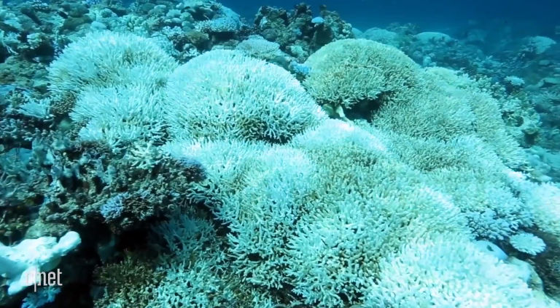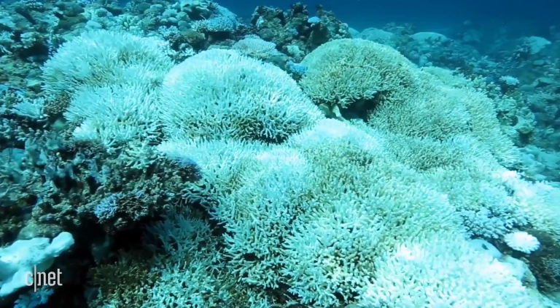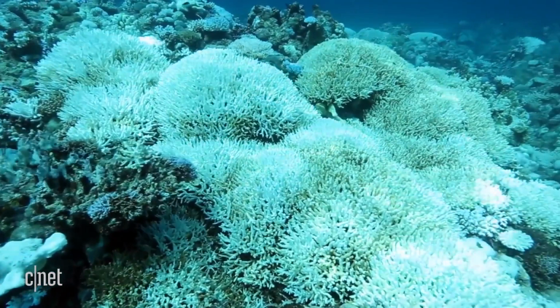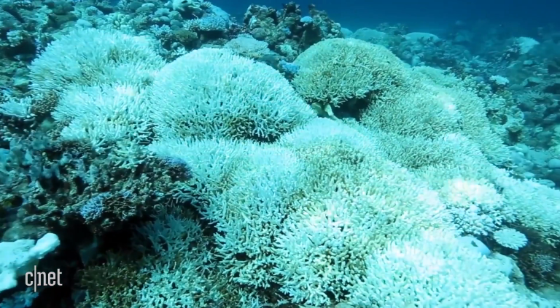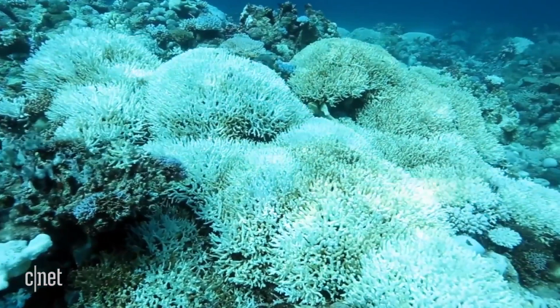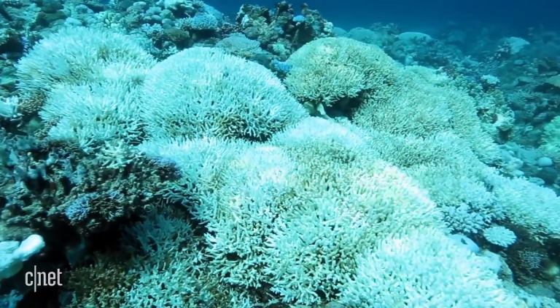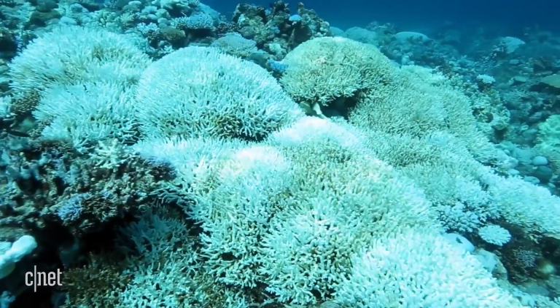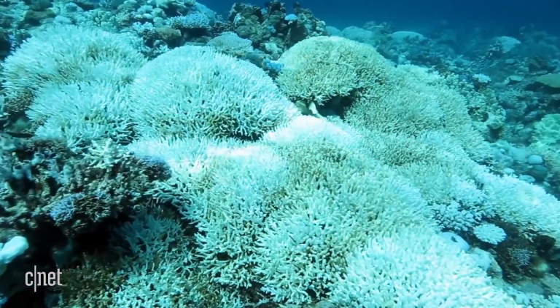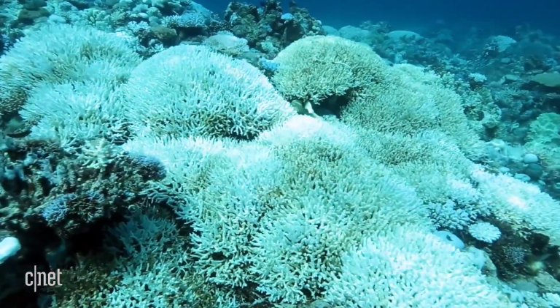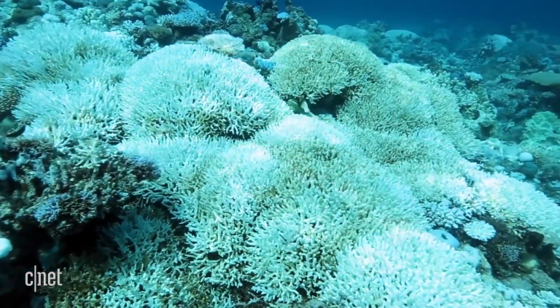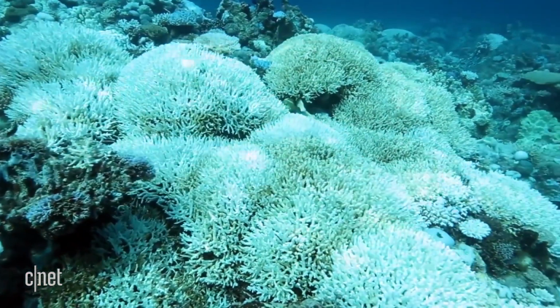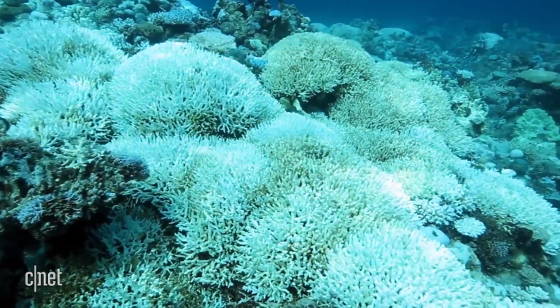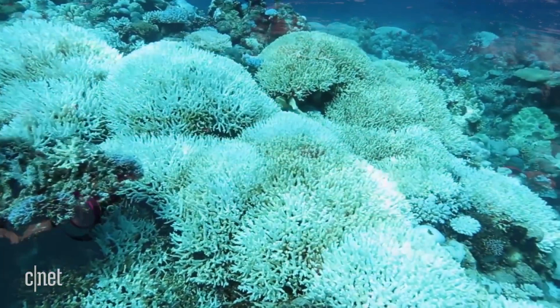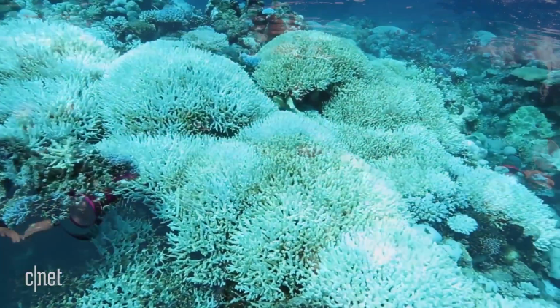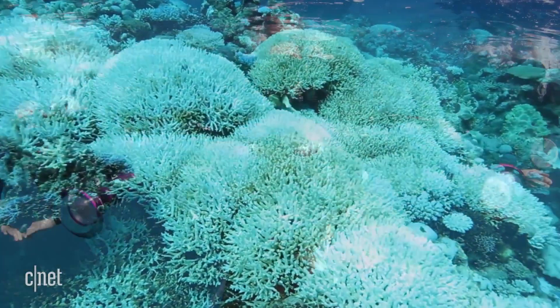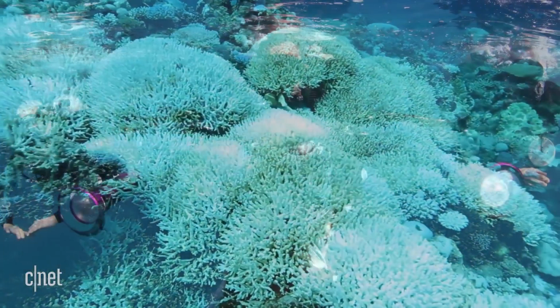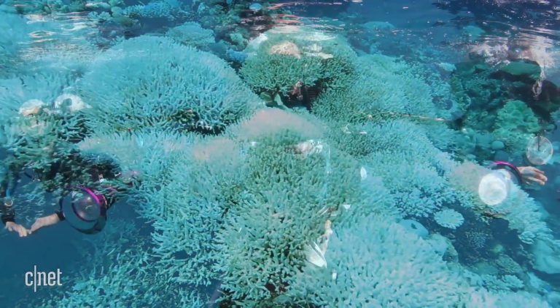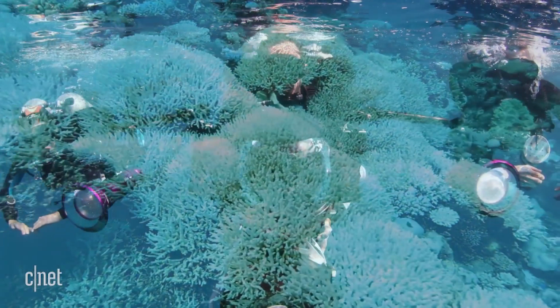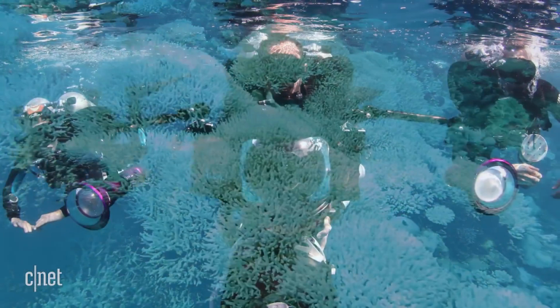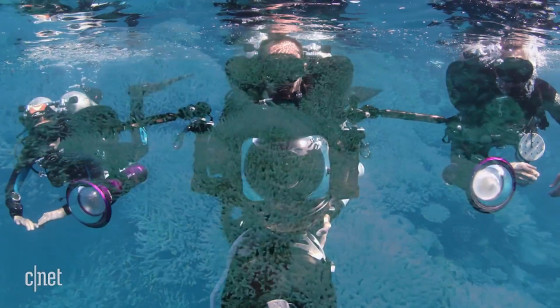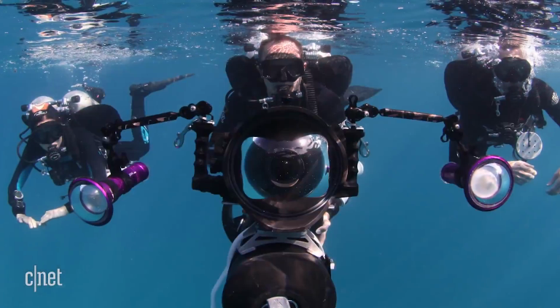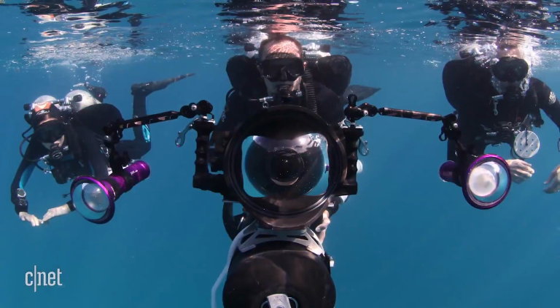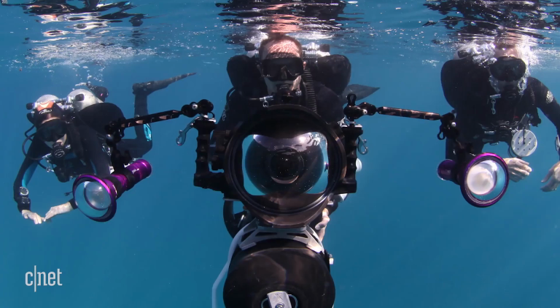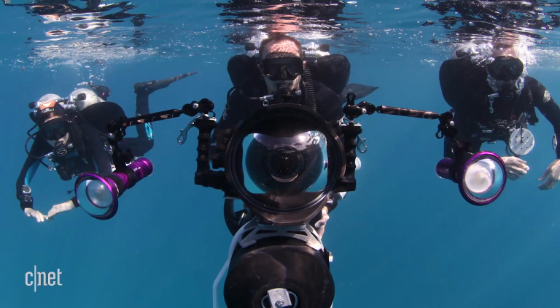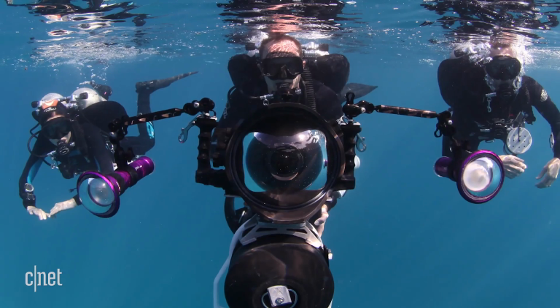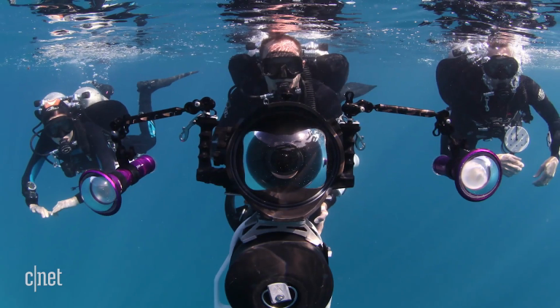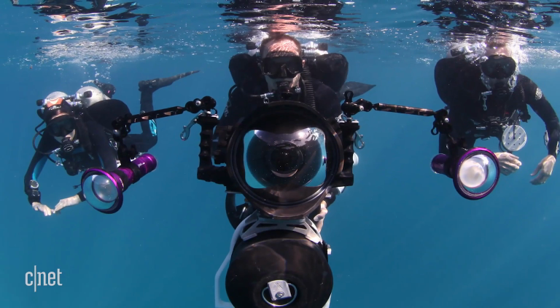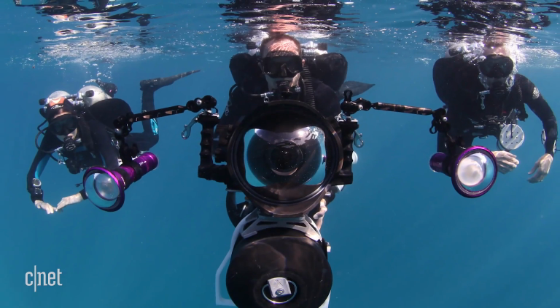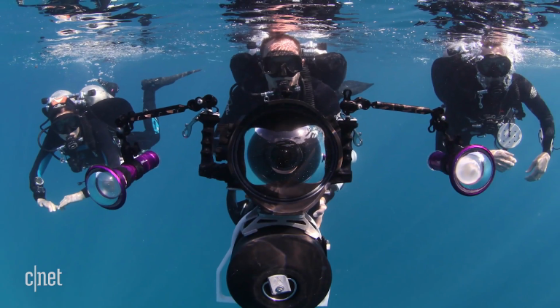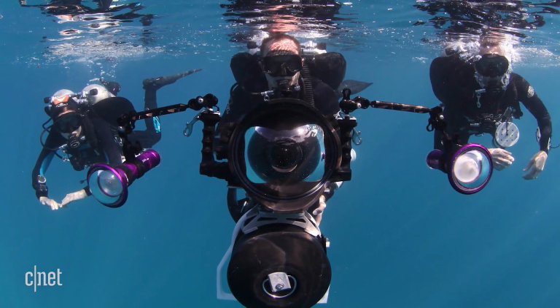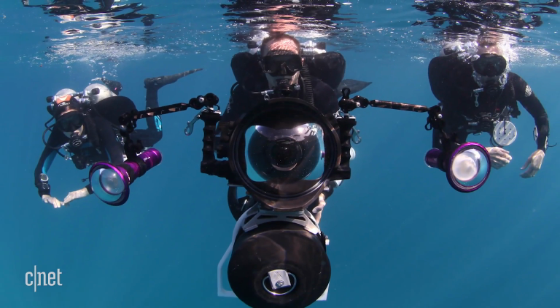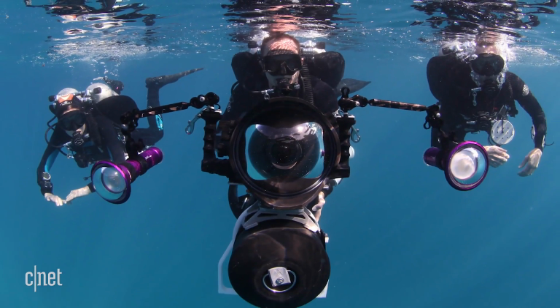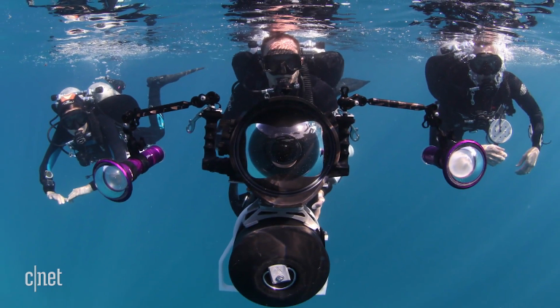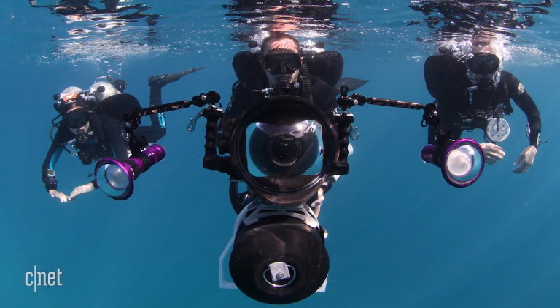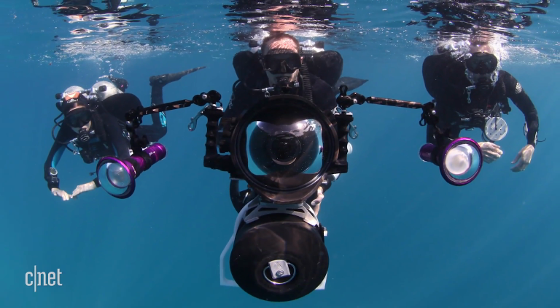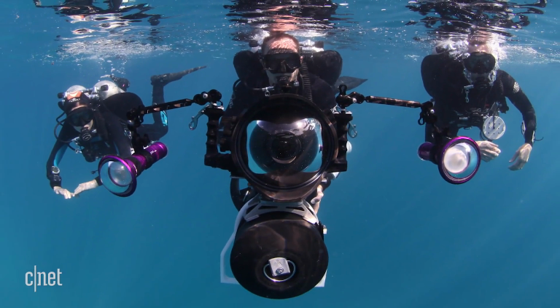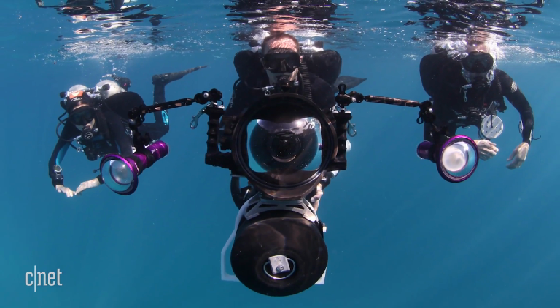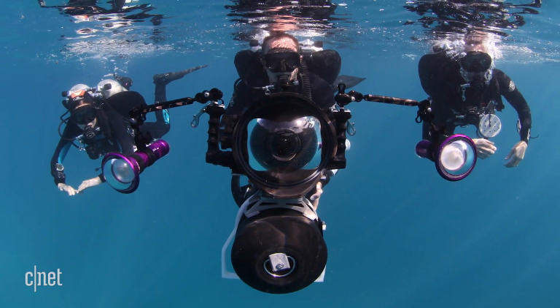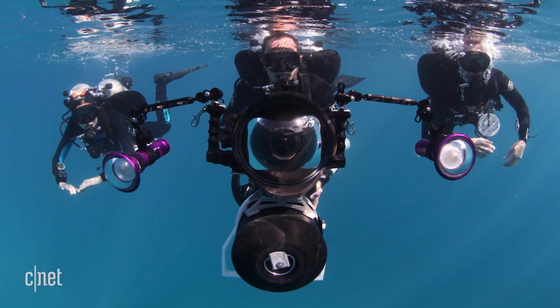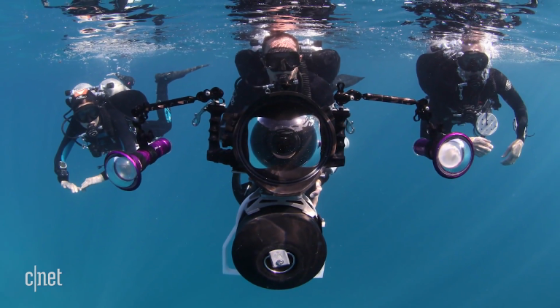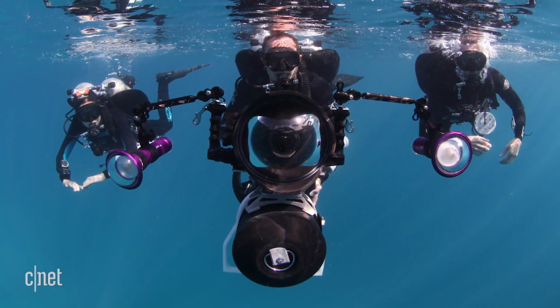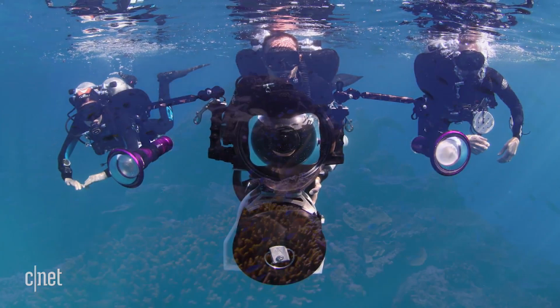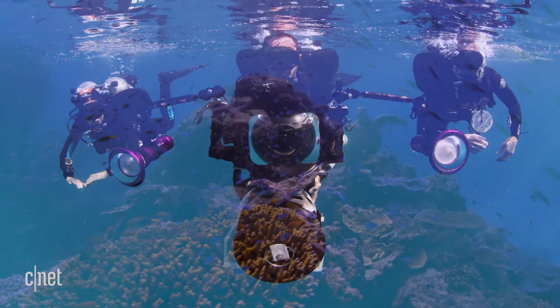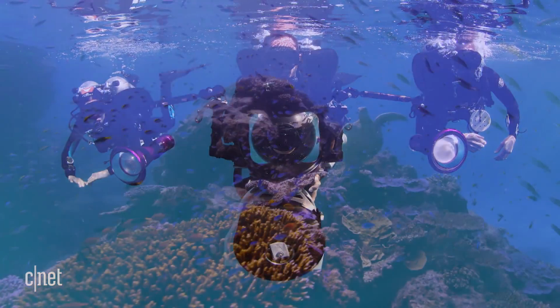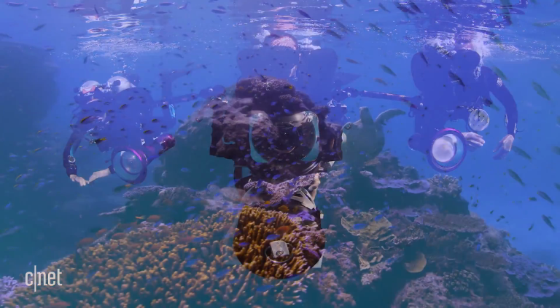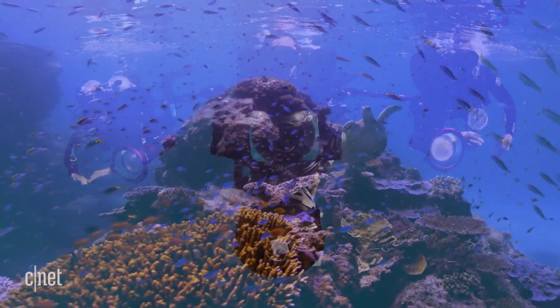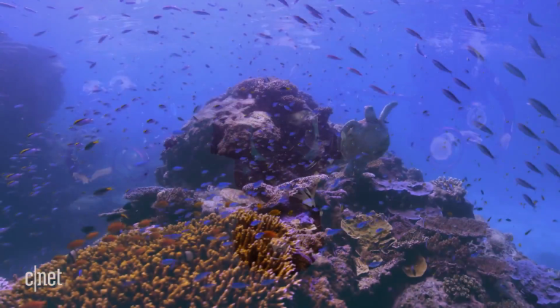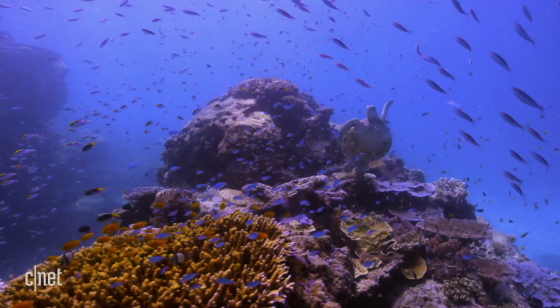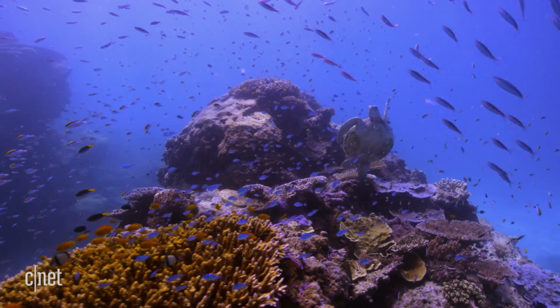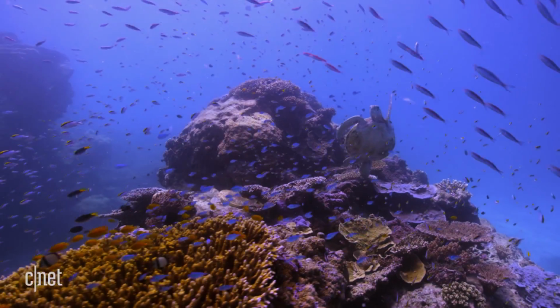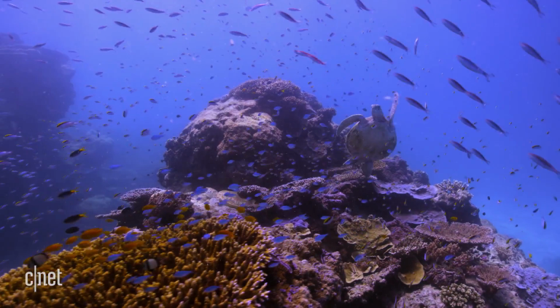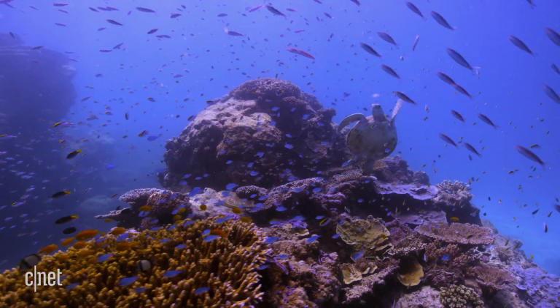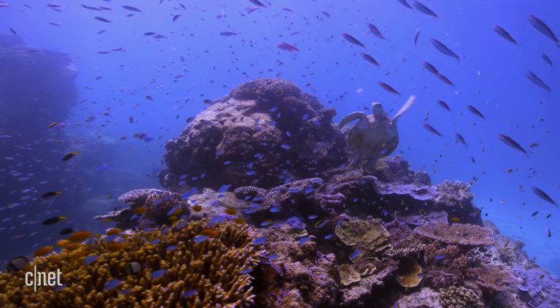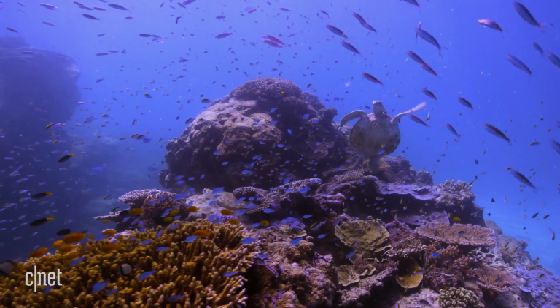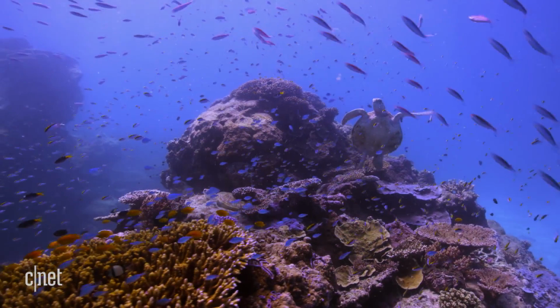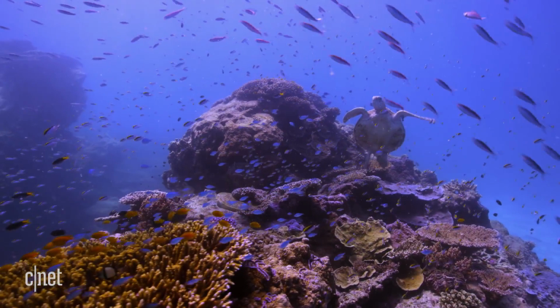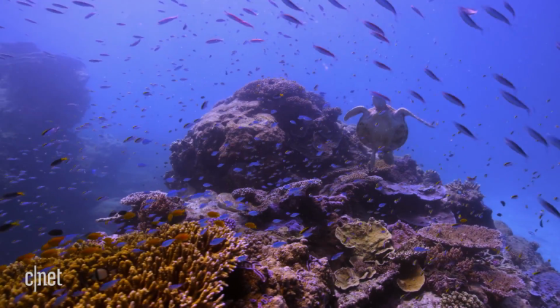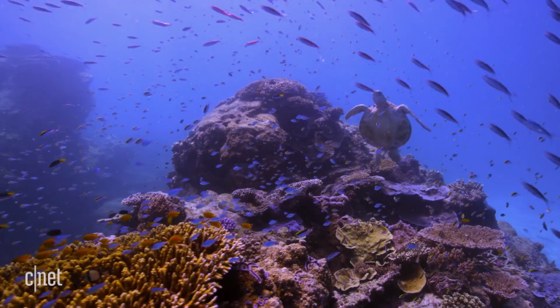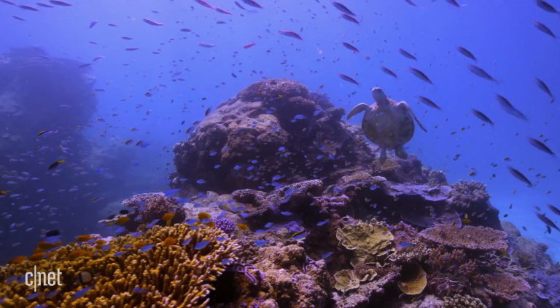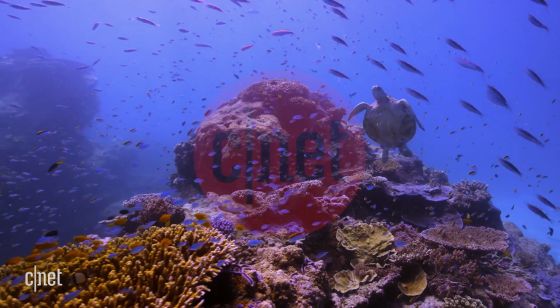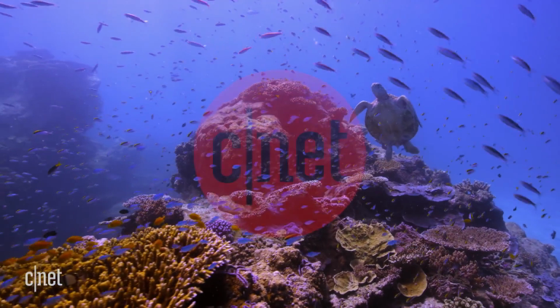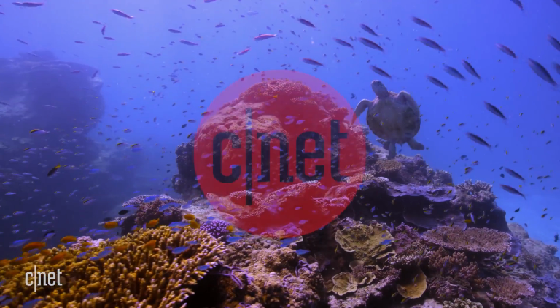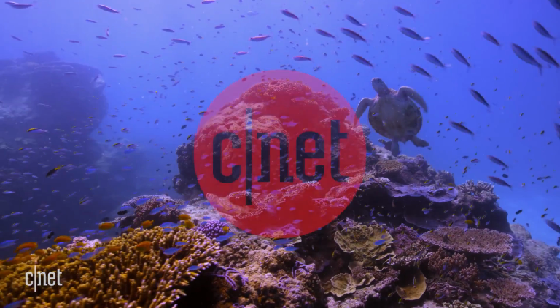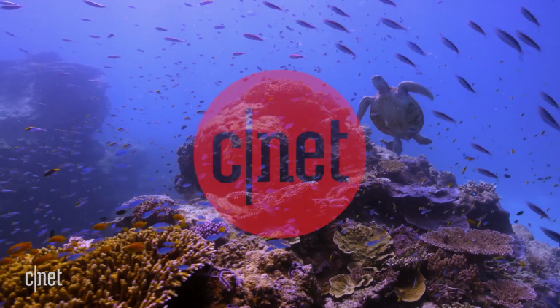And that's why technology is so valuable. It provides a window into this underwater world and can open our eyes to what we might lose.